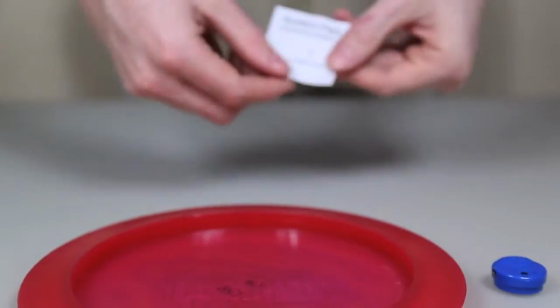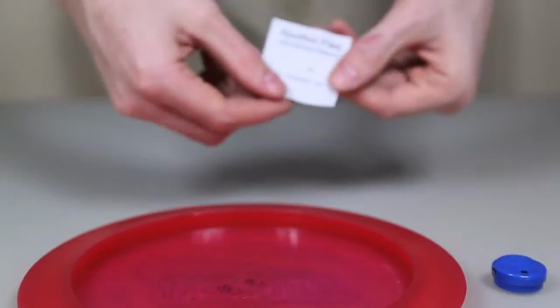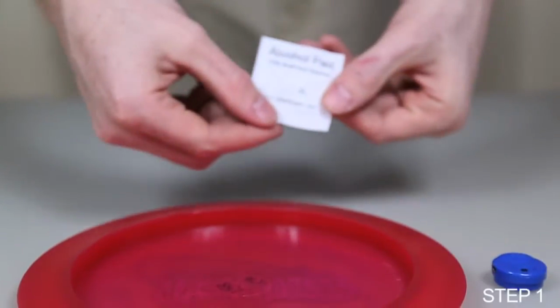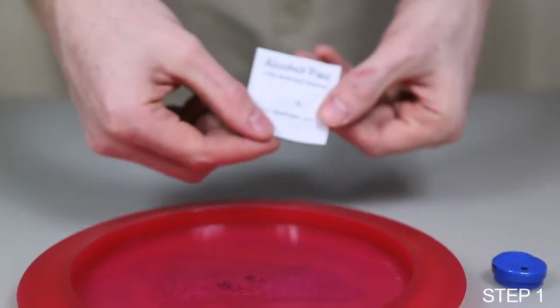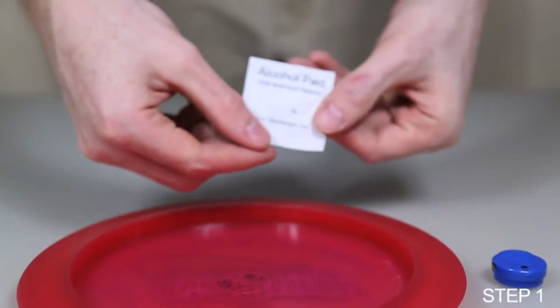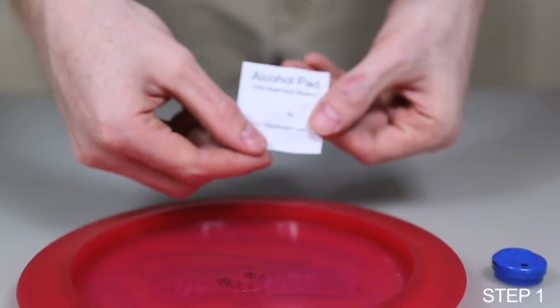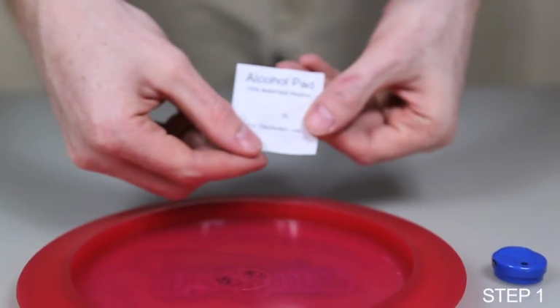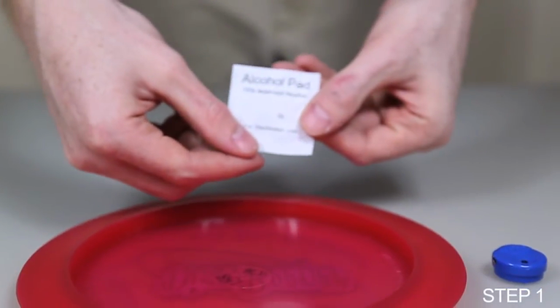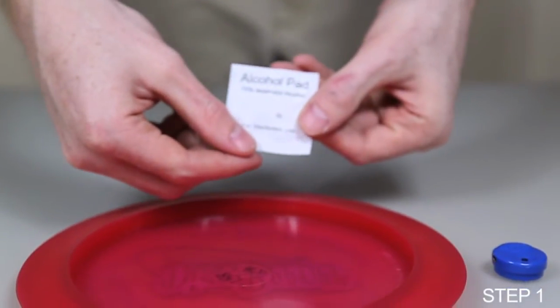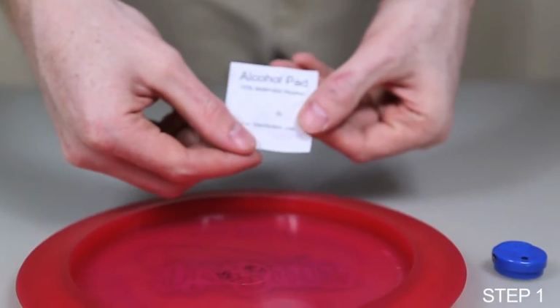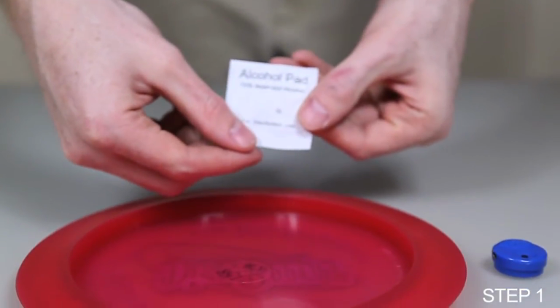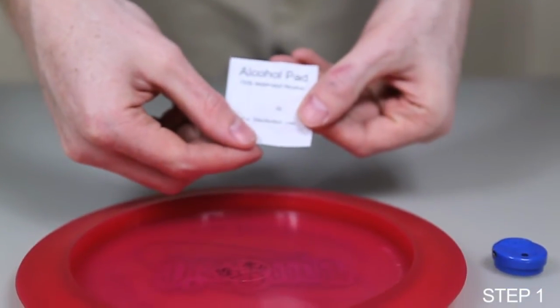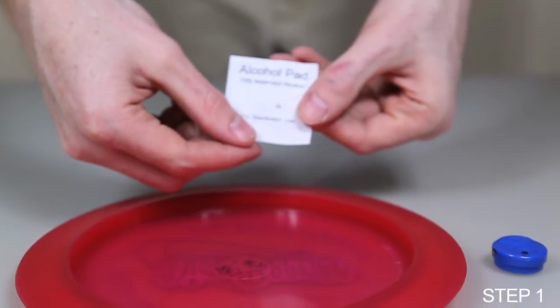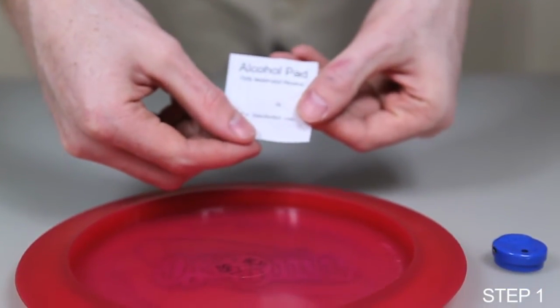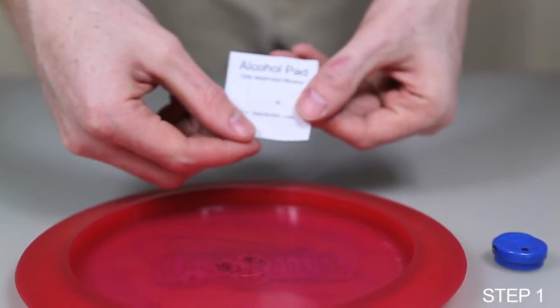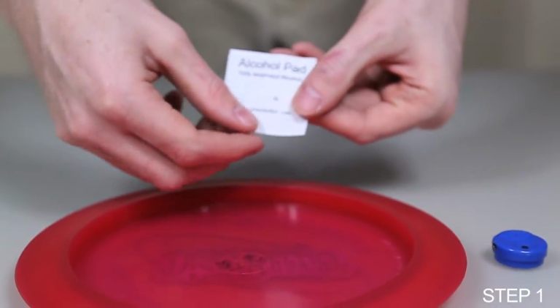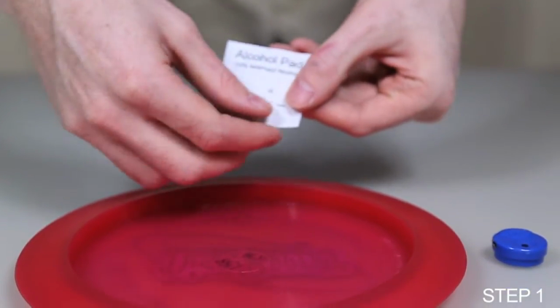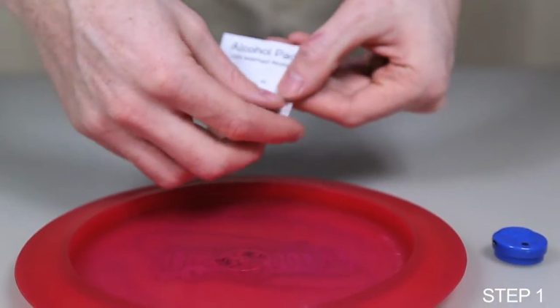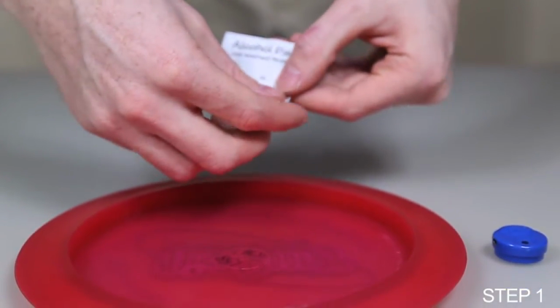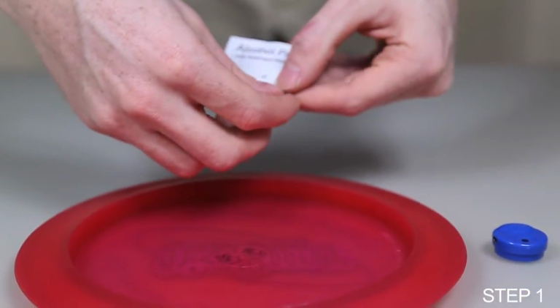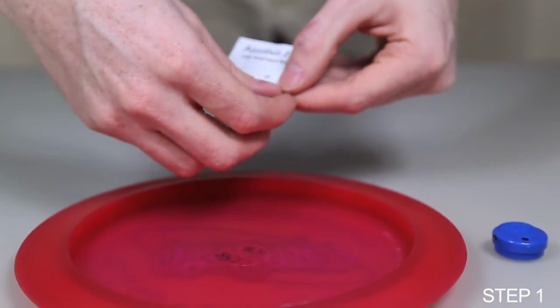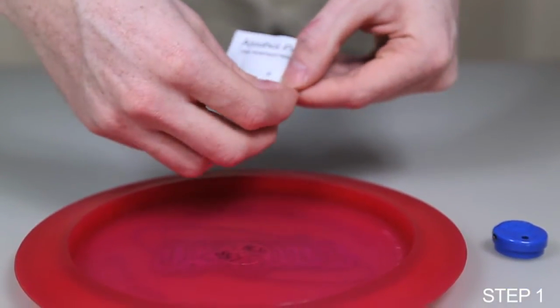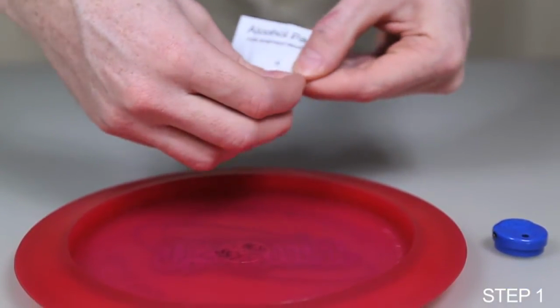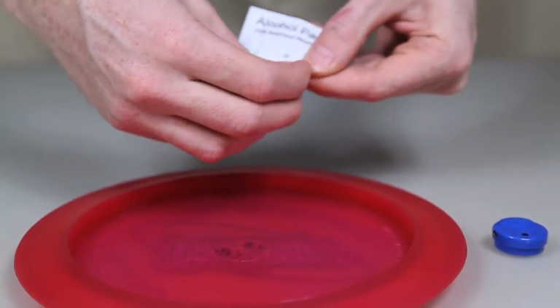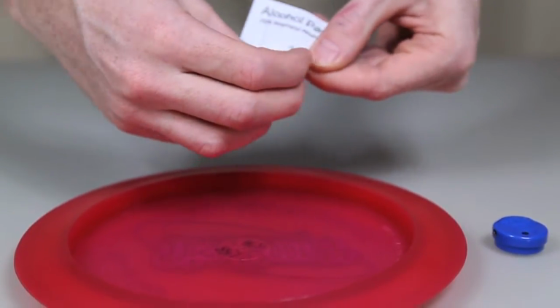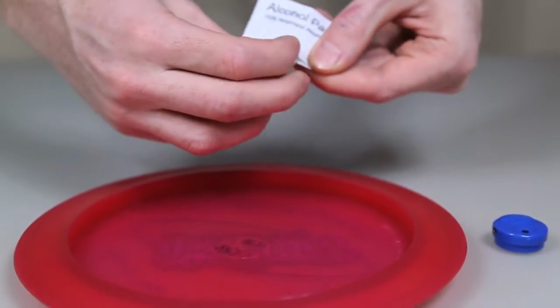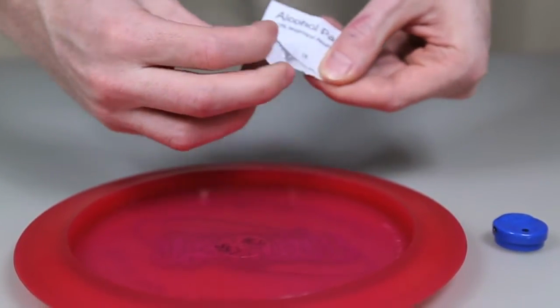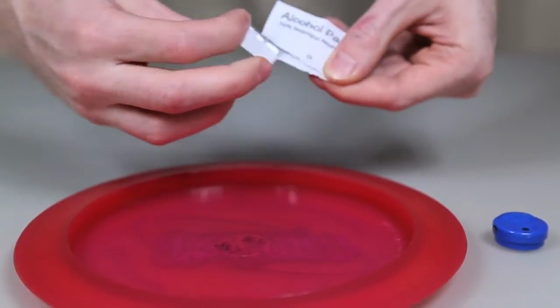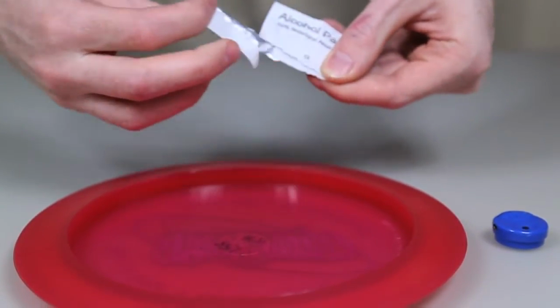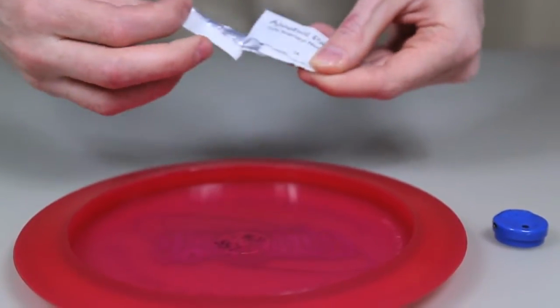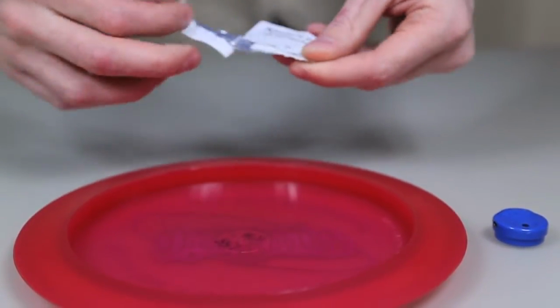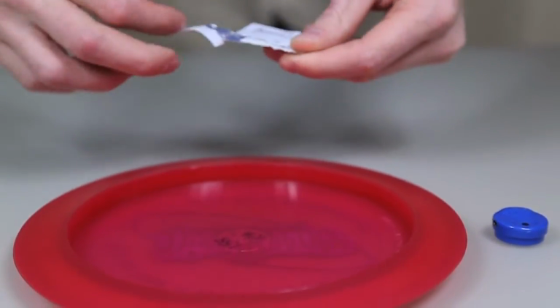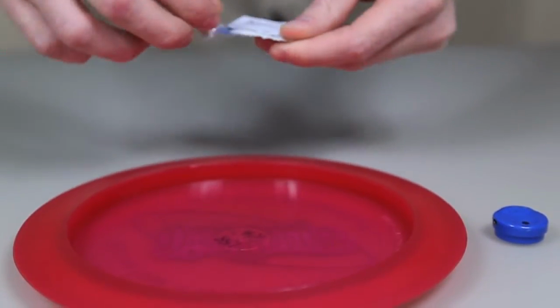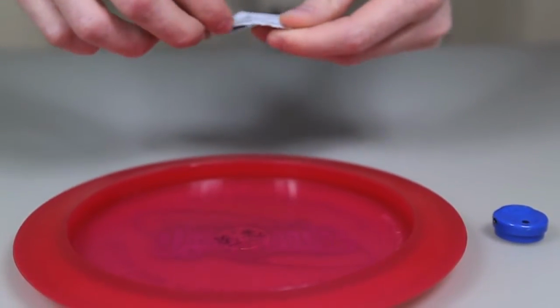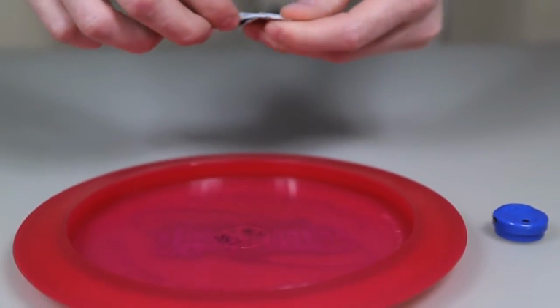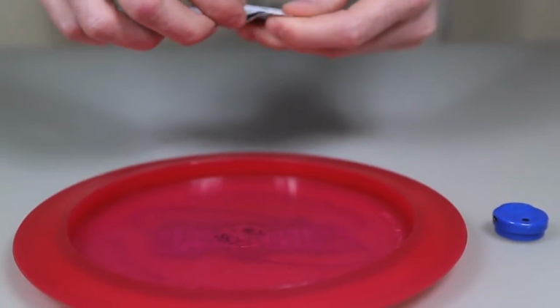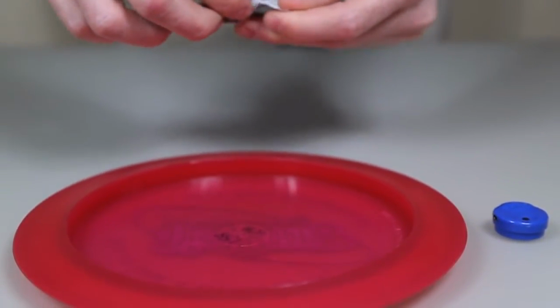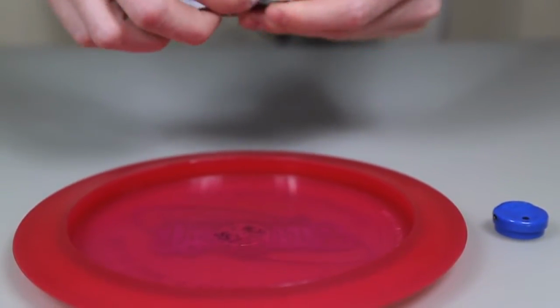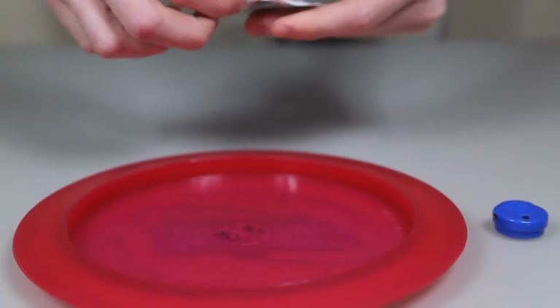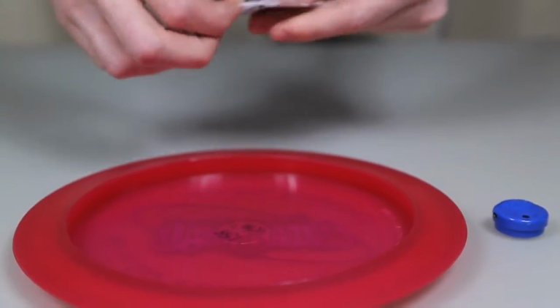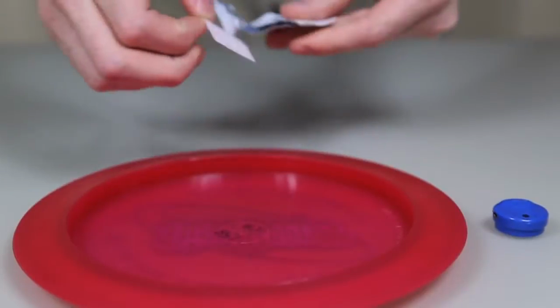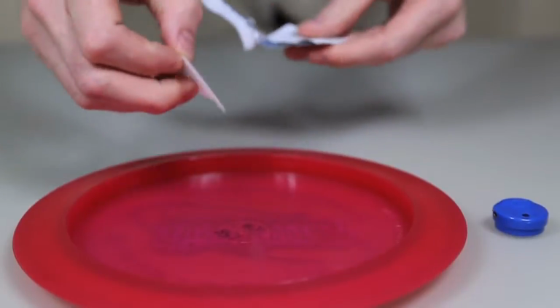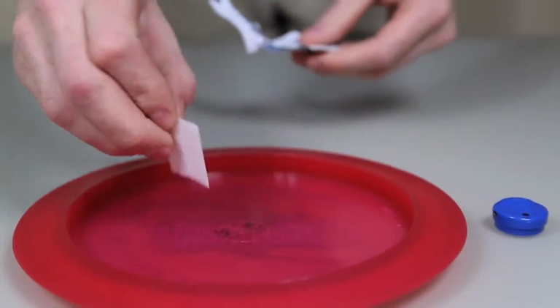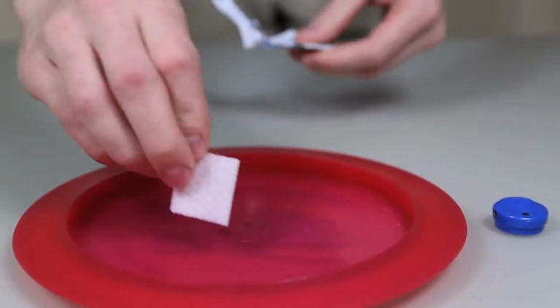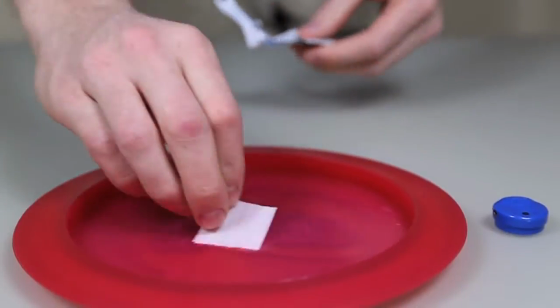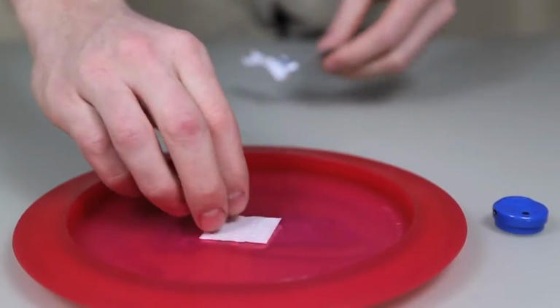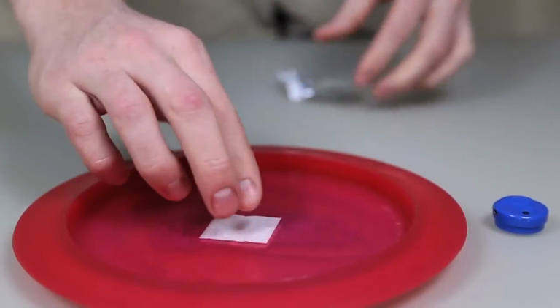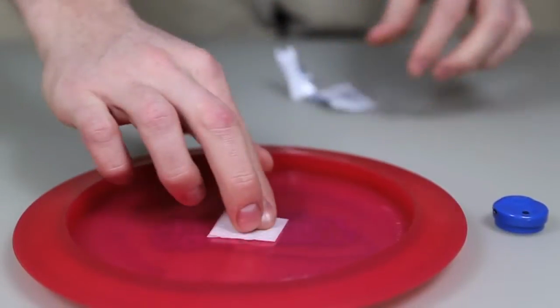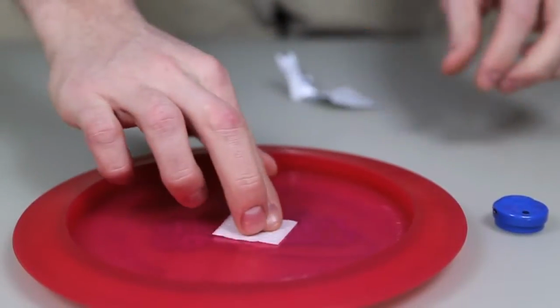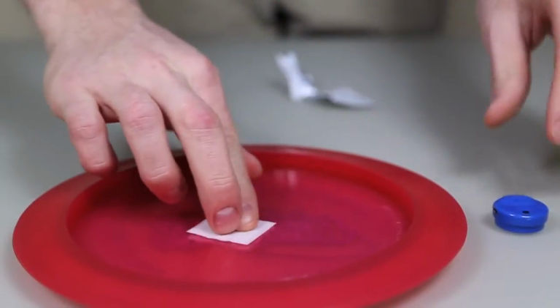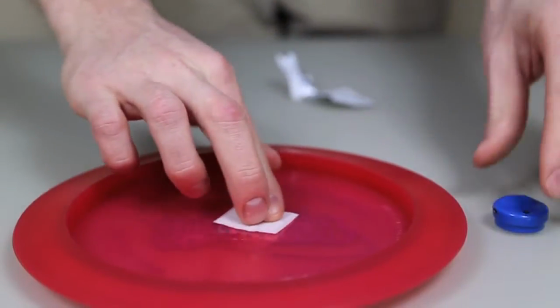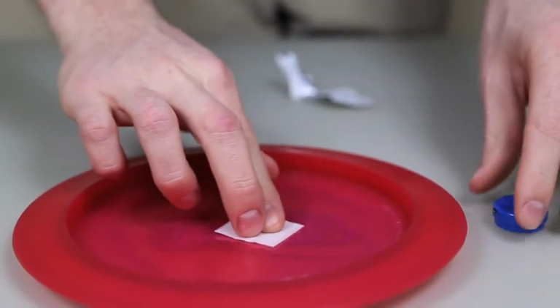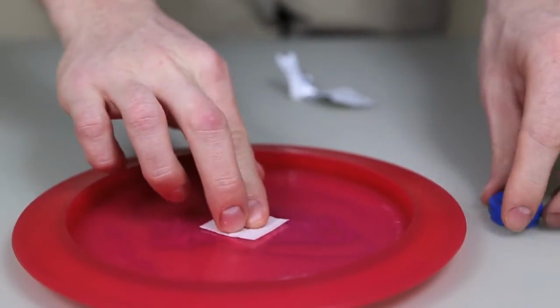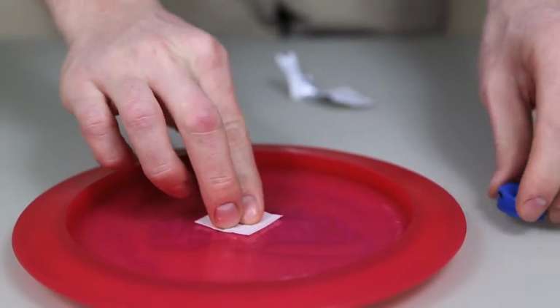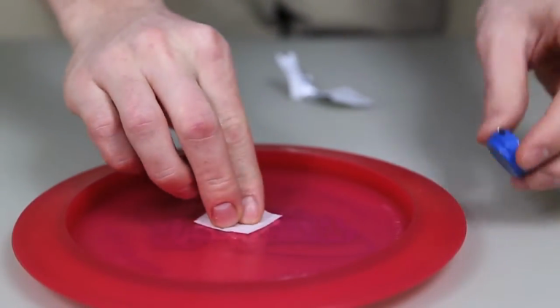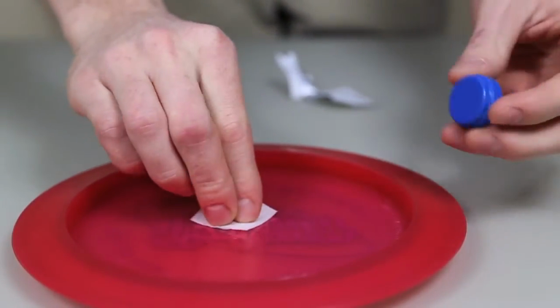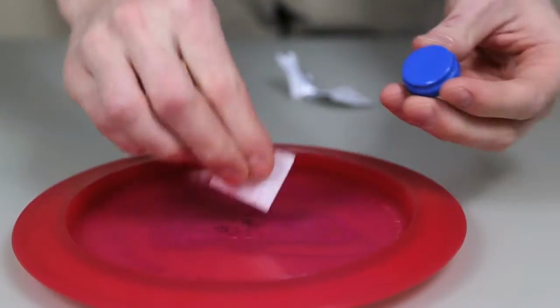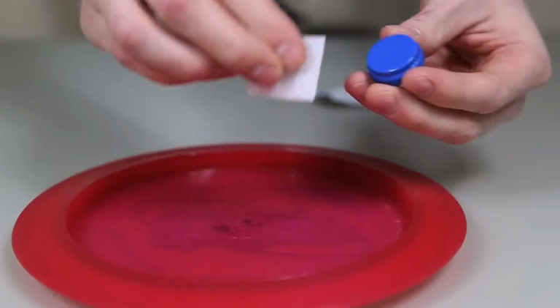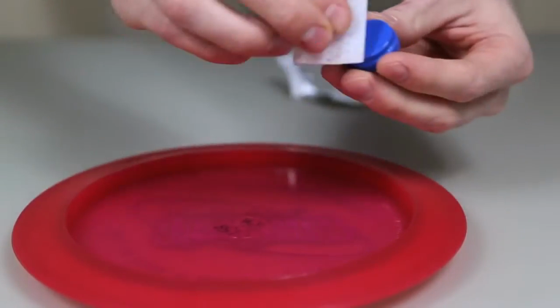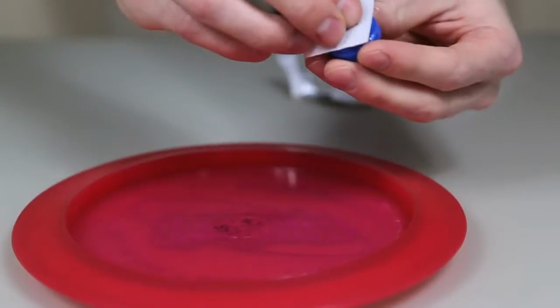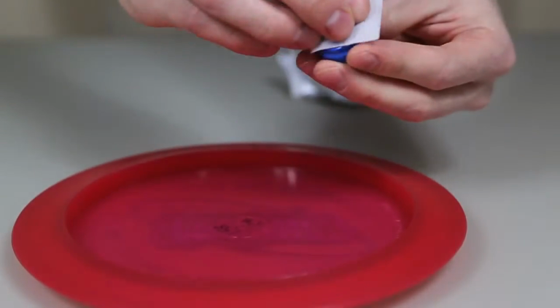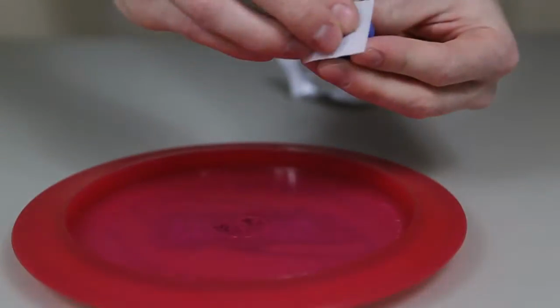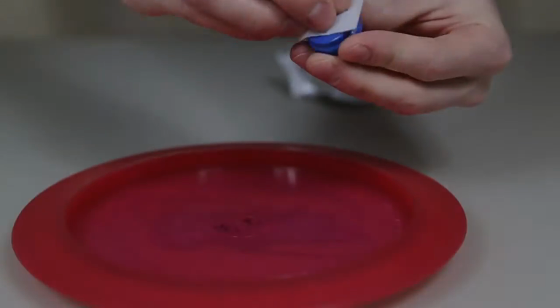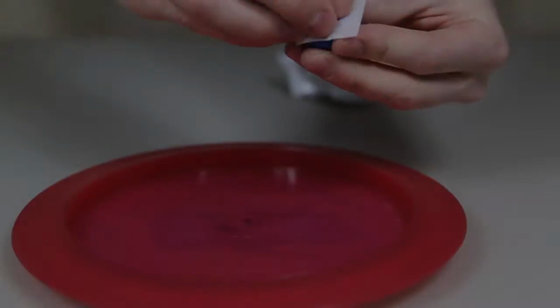Step 1. Open the alcohol prep pad and clean the bottom center of your disc and the bottom of your disc beeper.